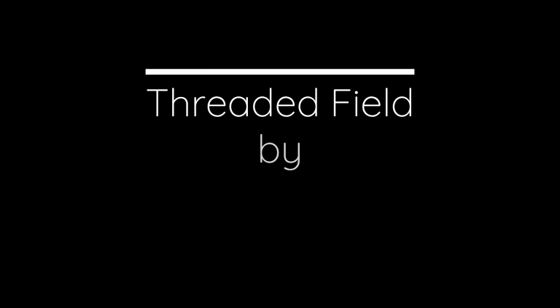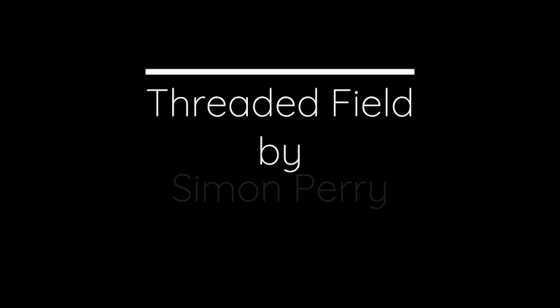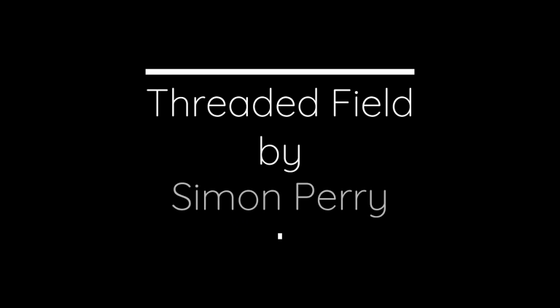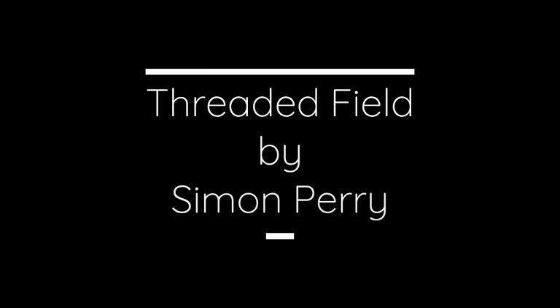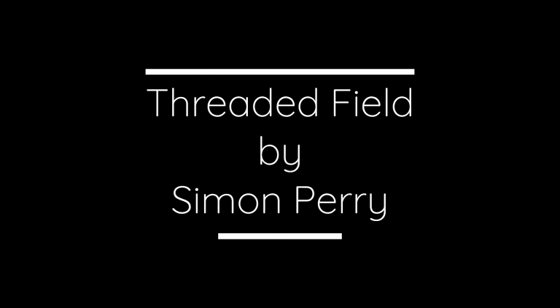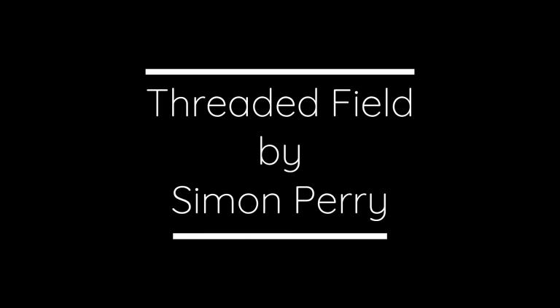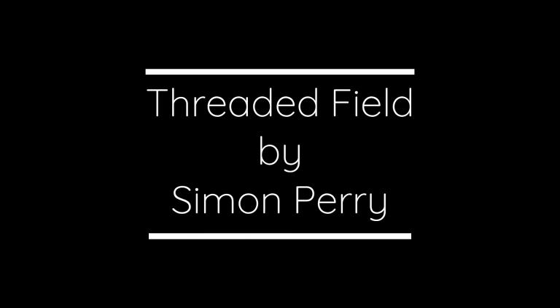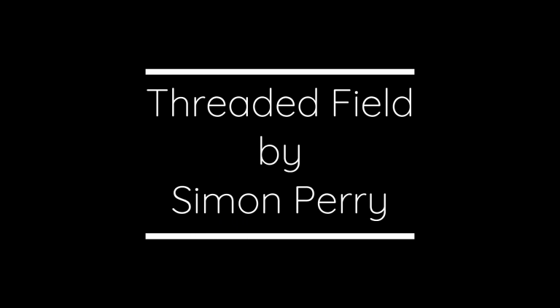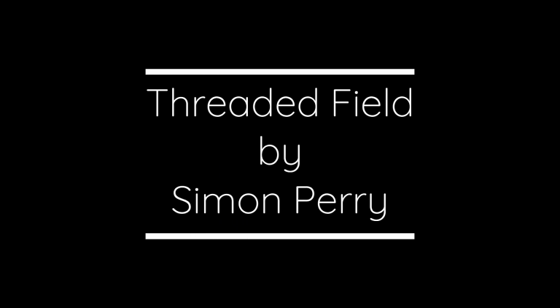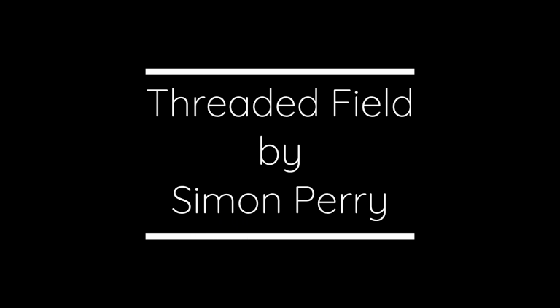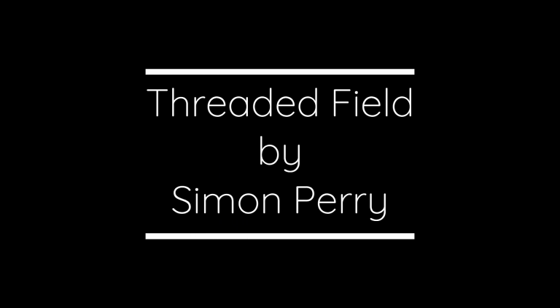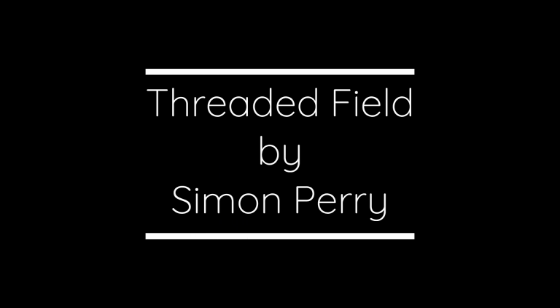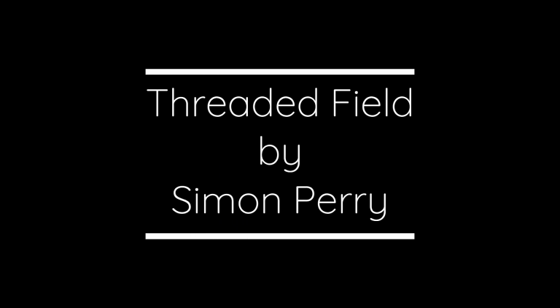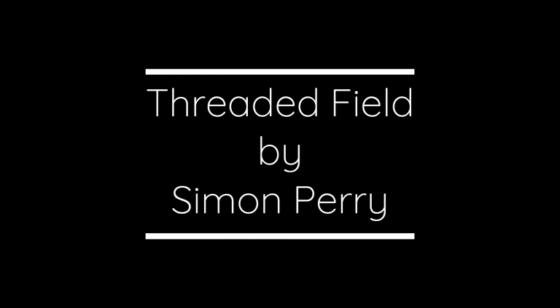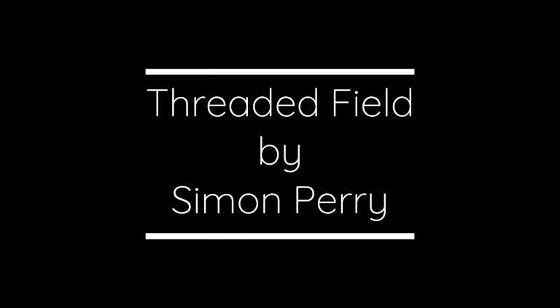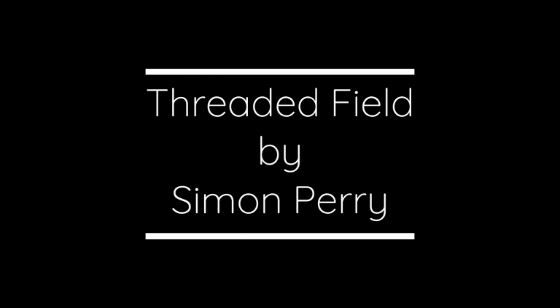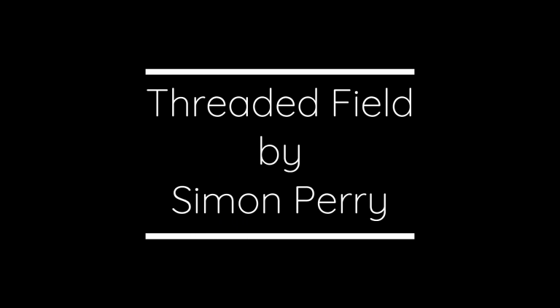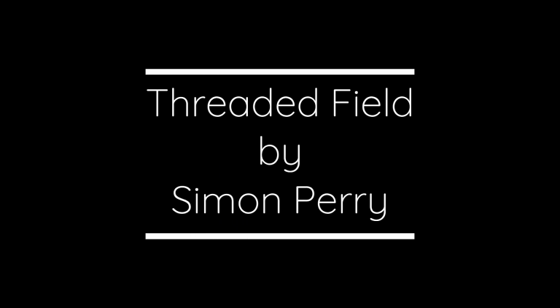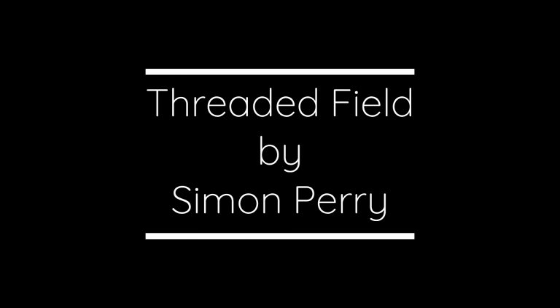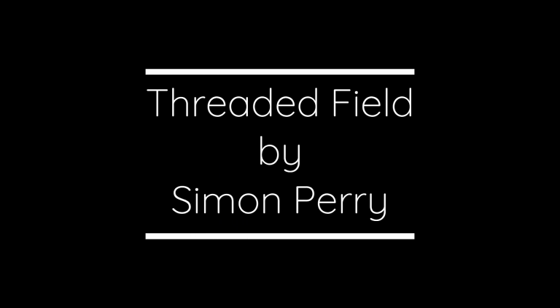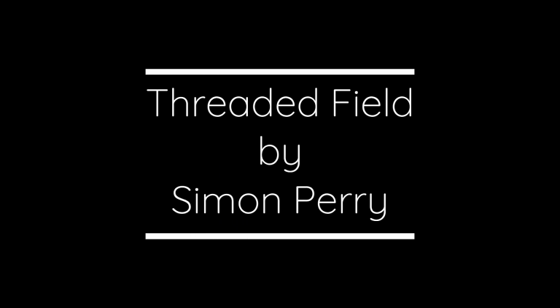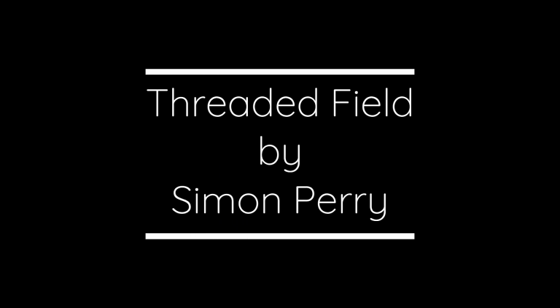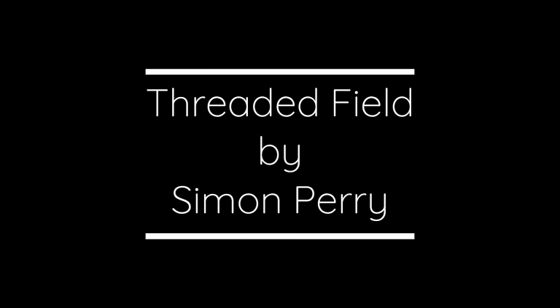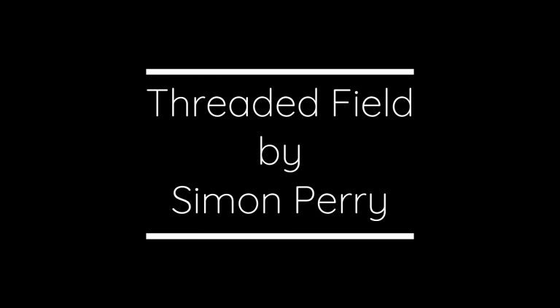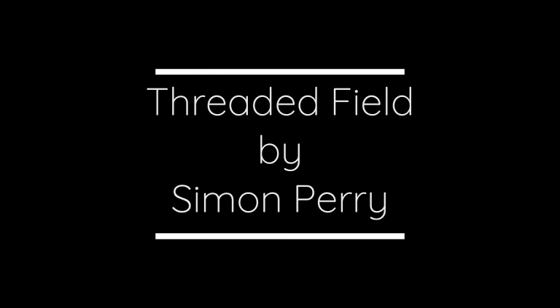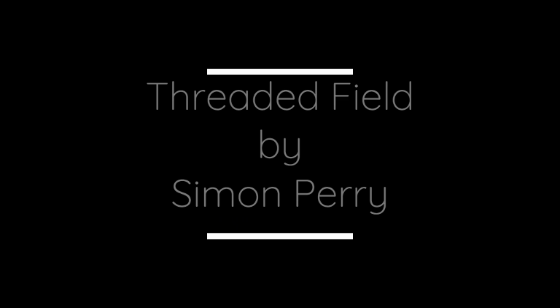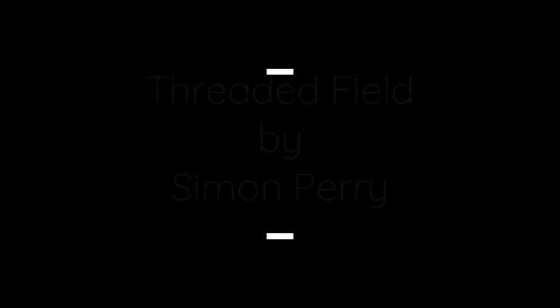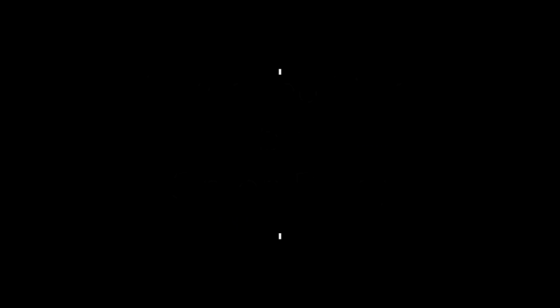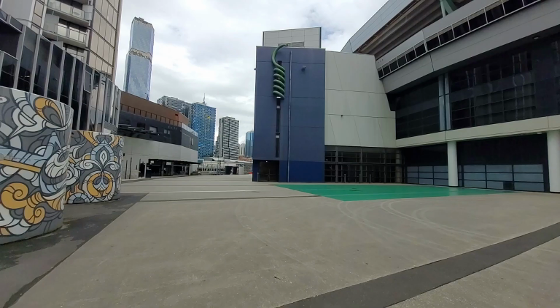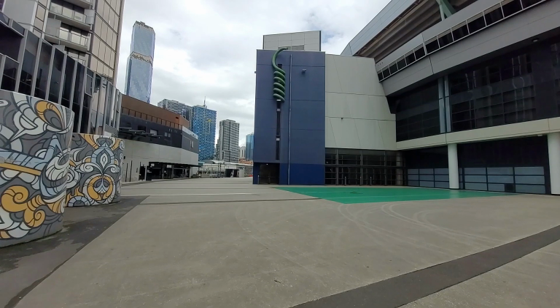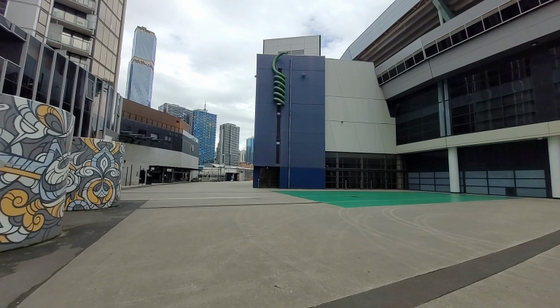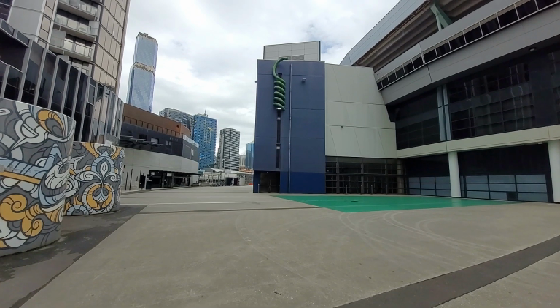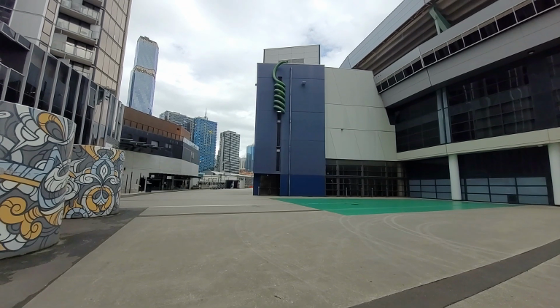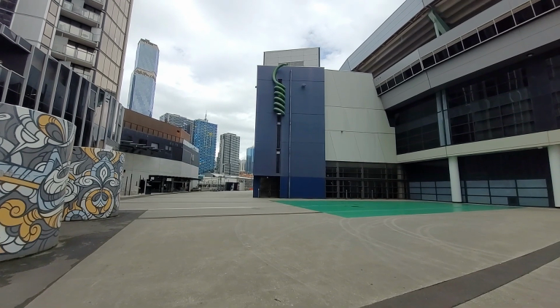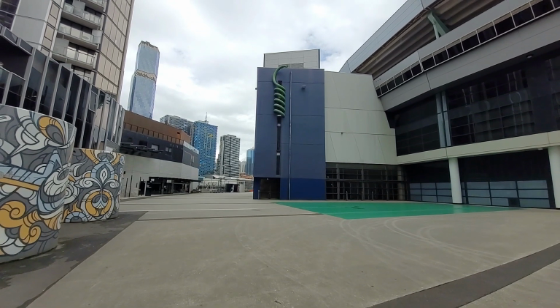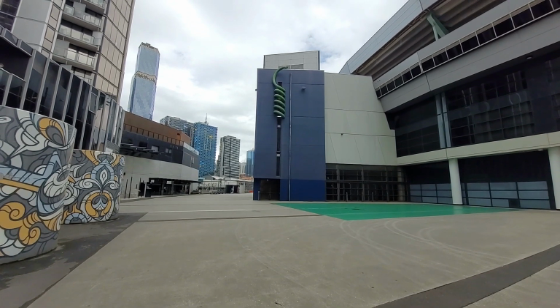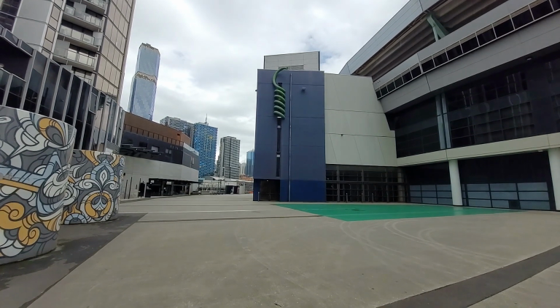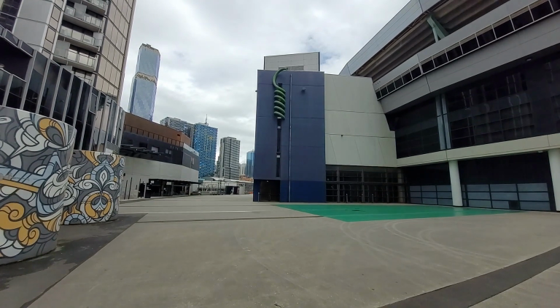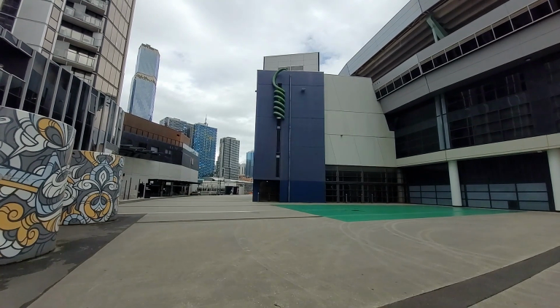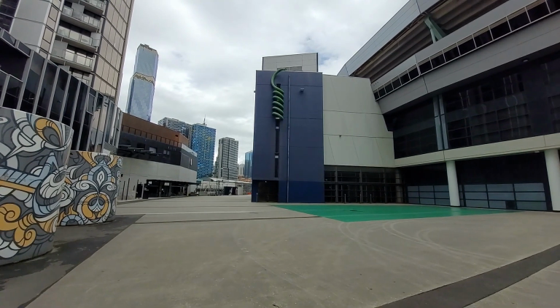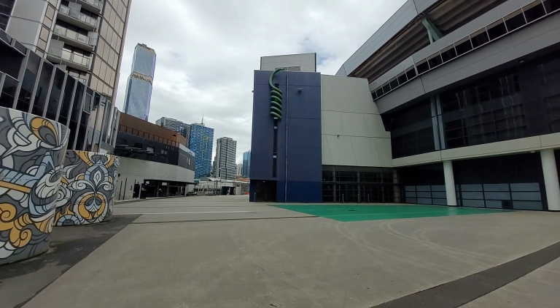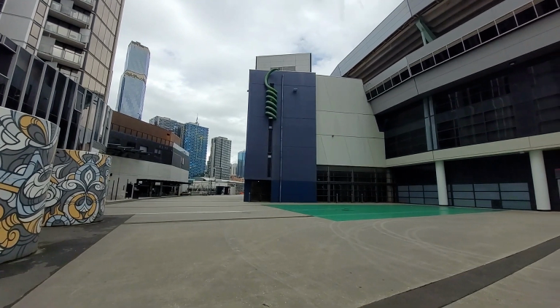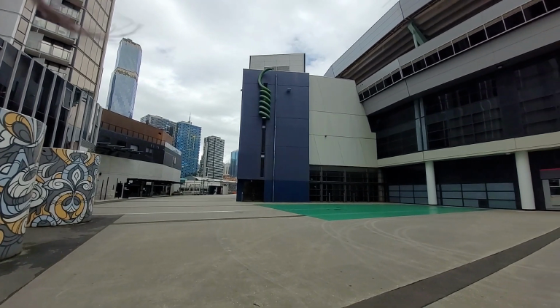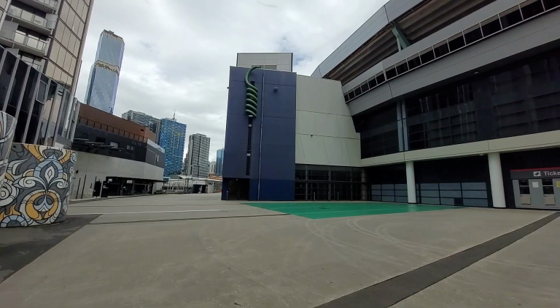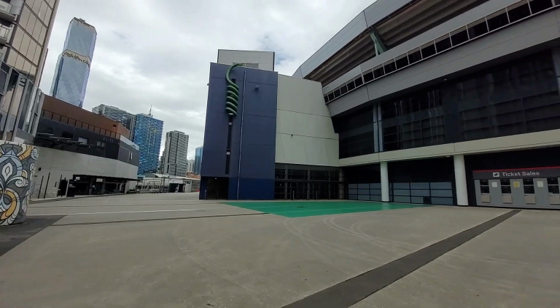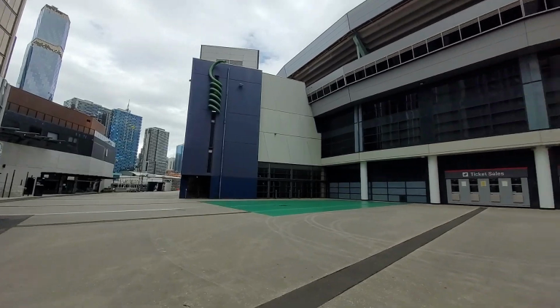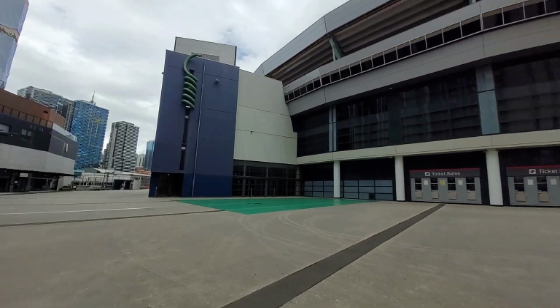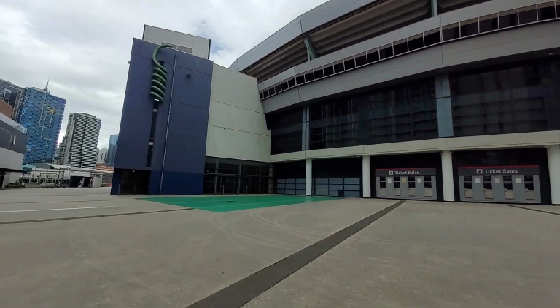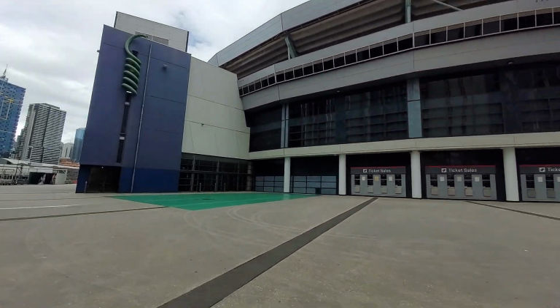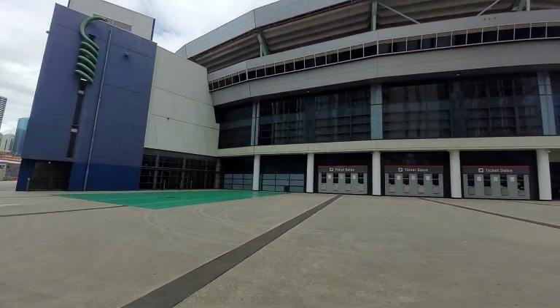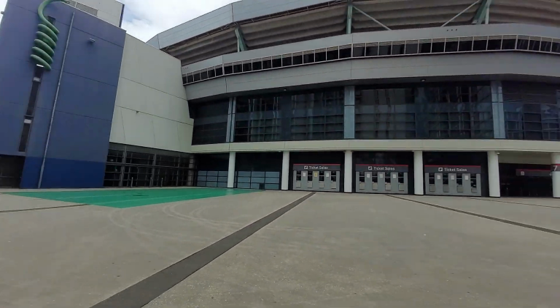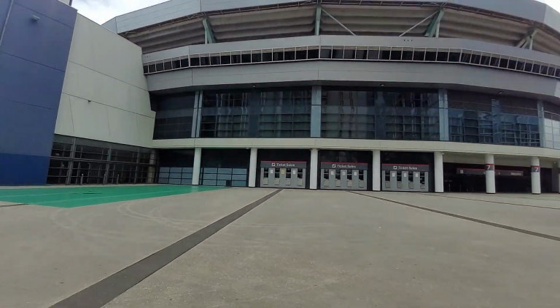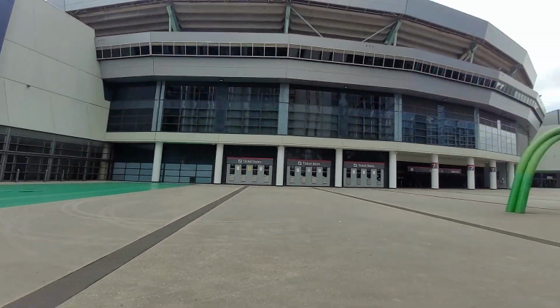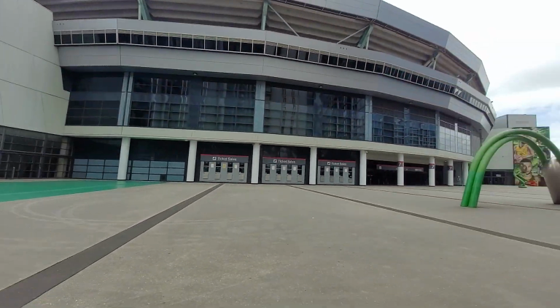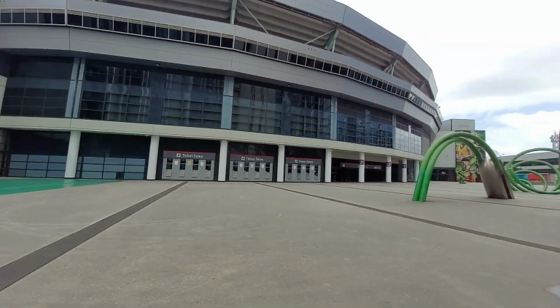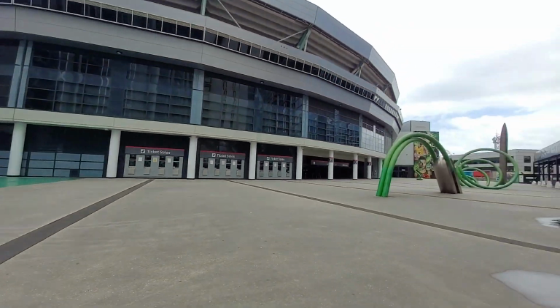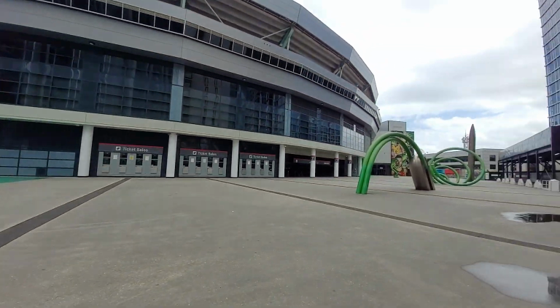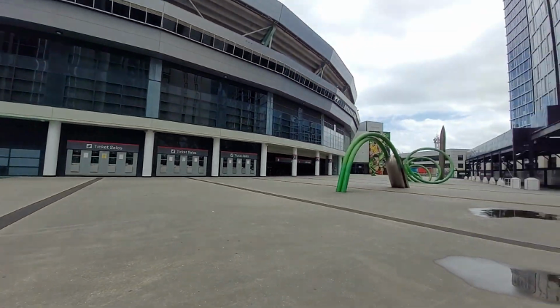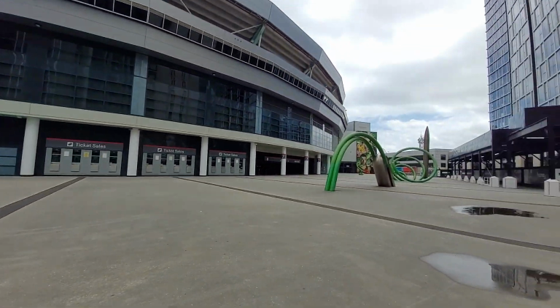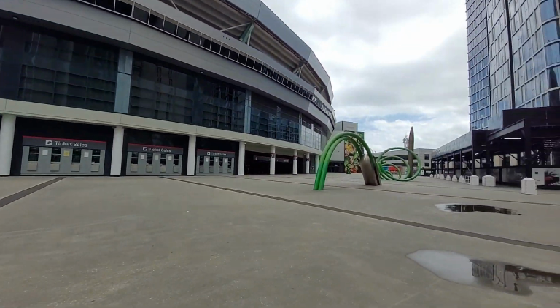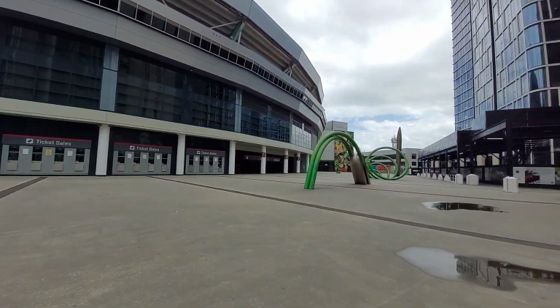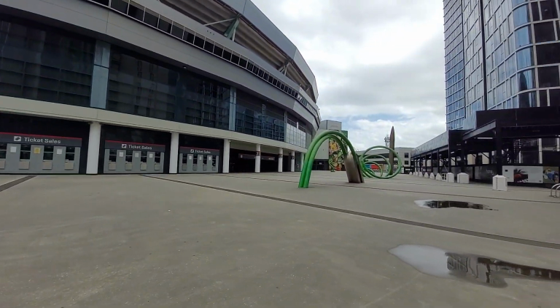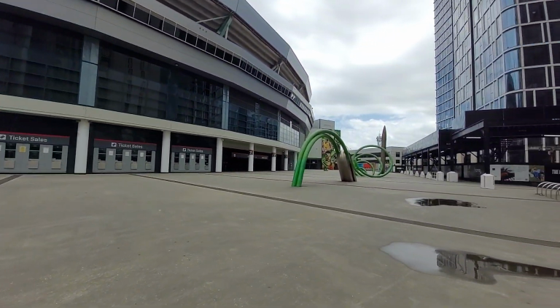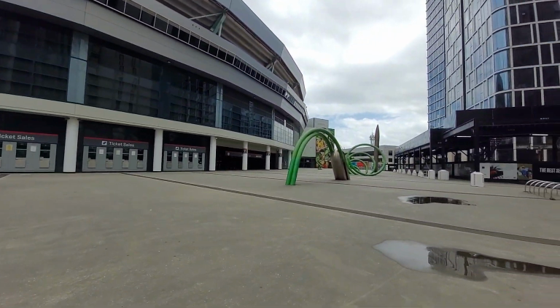We took the stairs down to Marvel Stadium where the Threaded Field was, along with Edge of Your Seat and Art Wall.